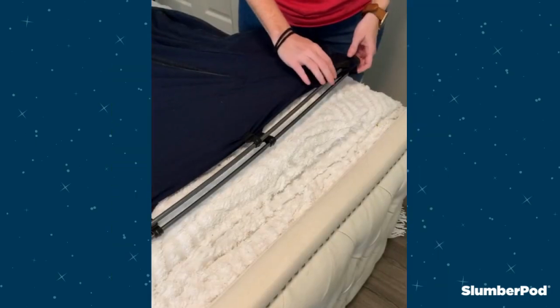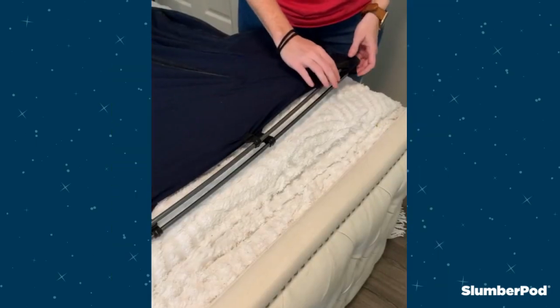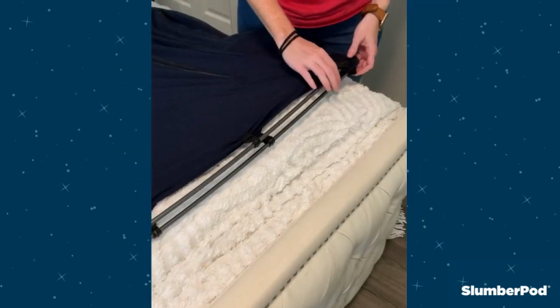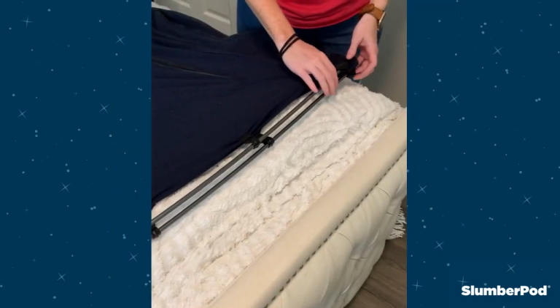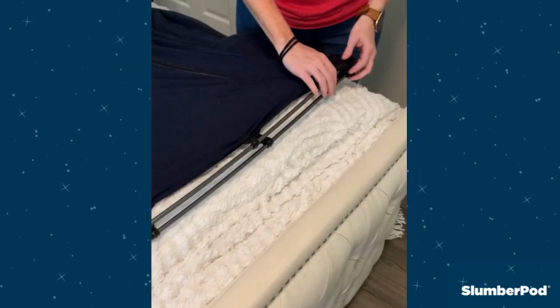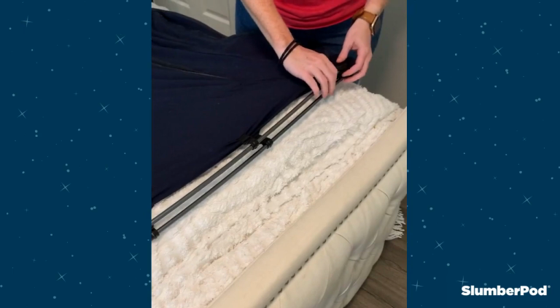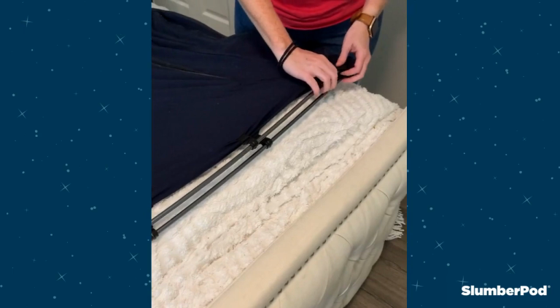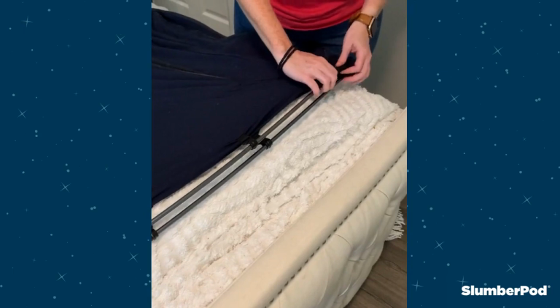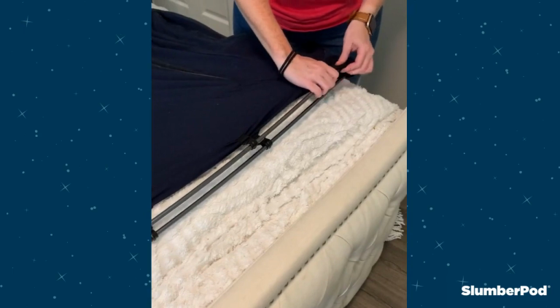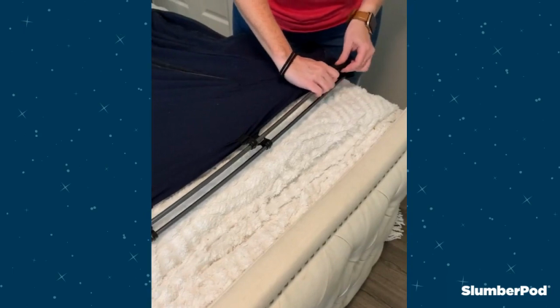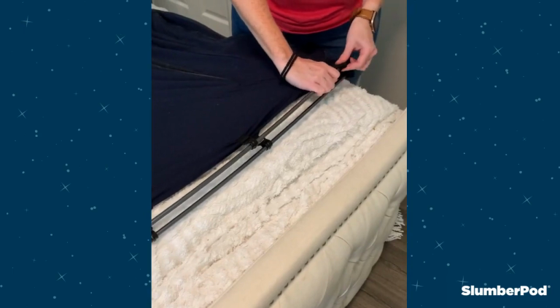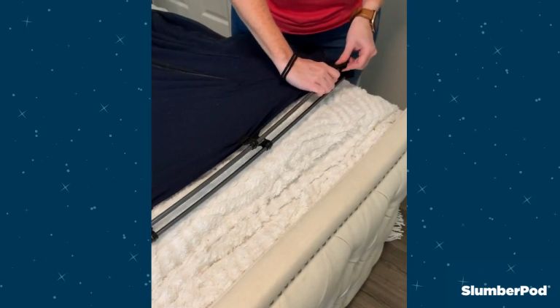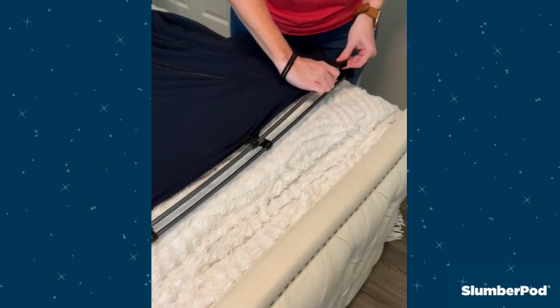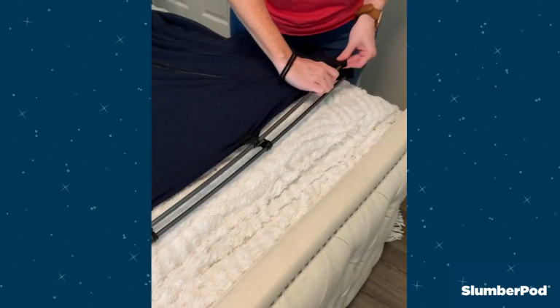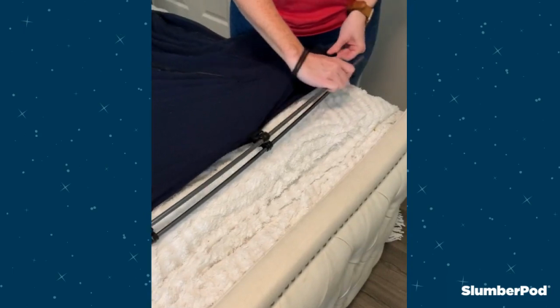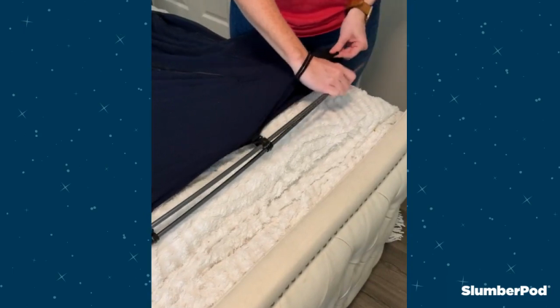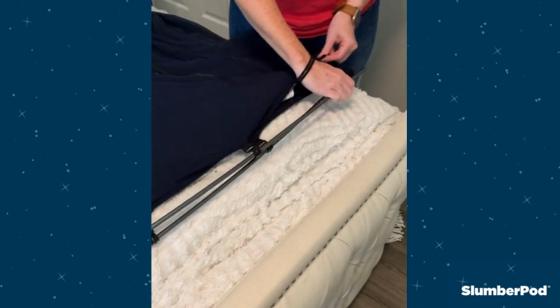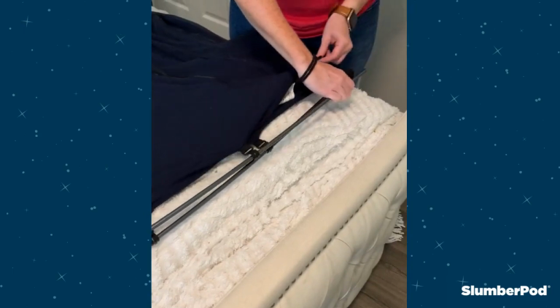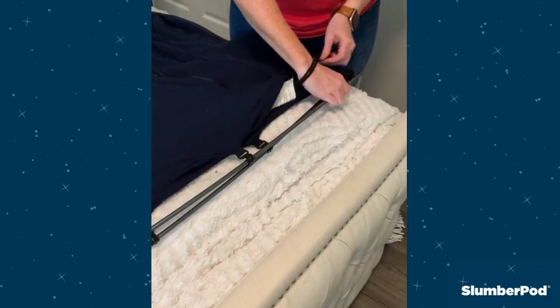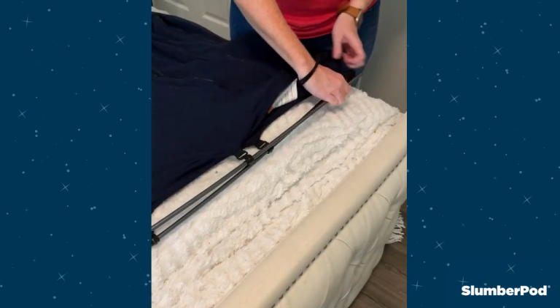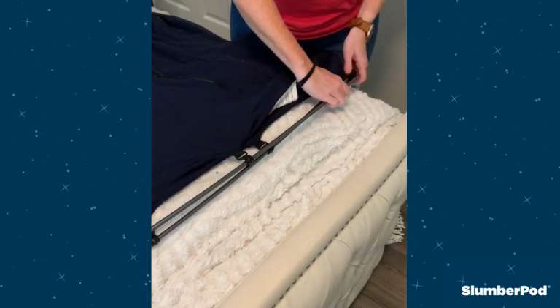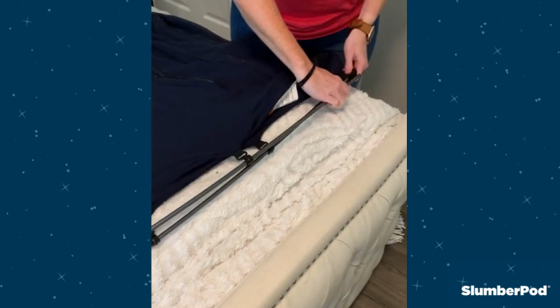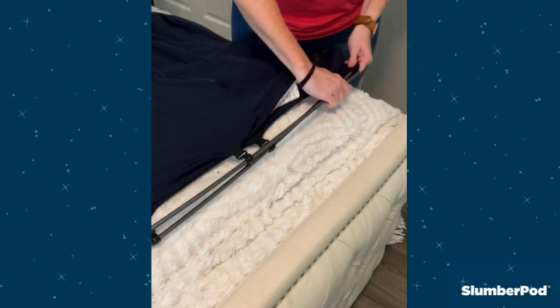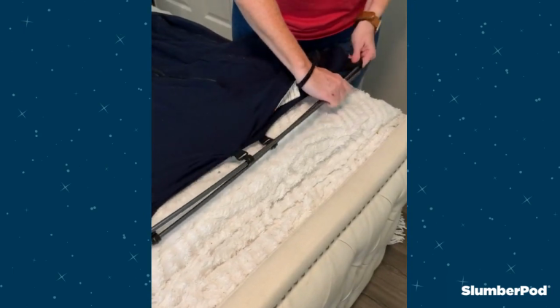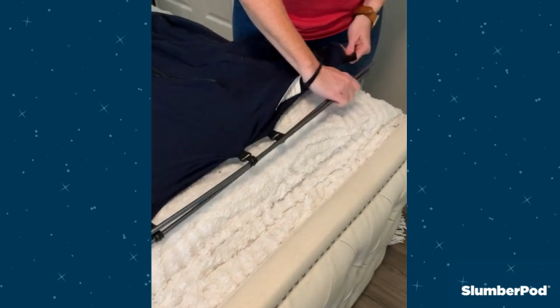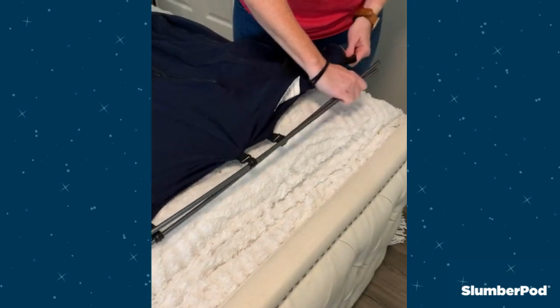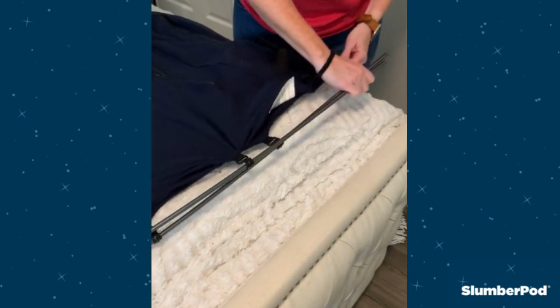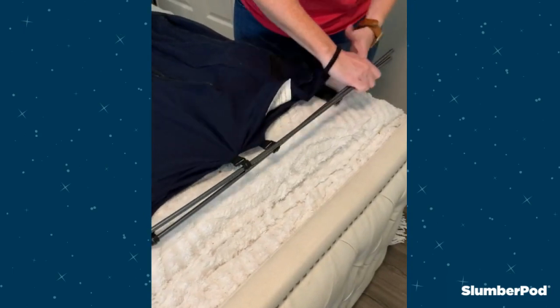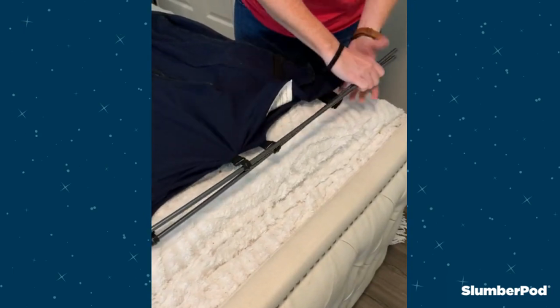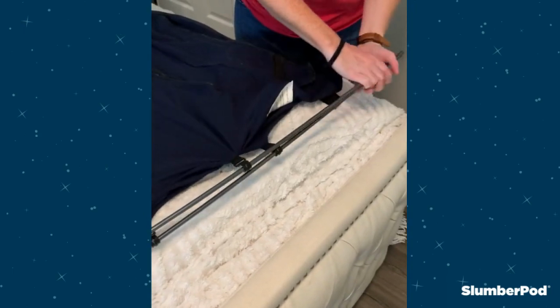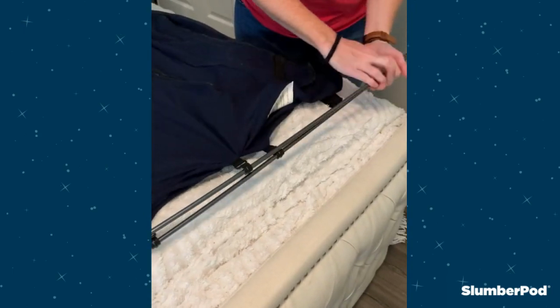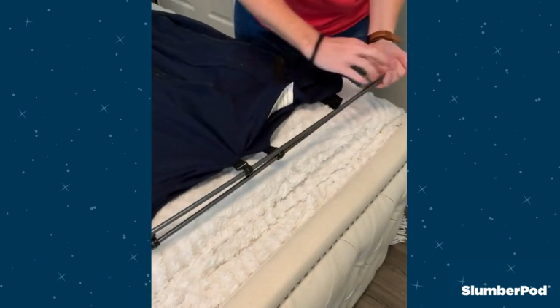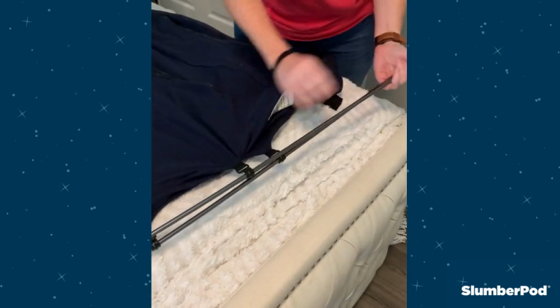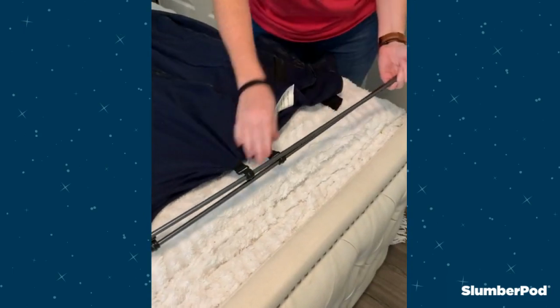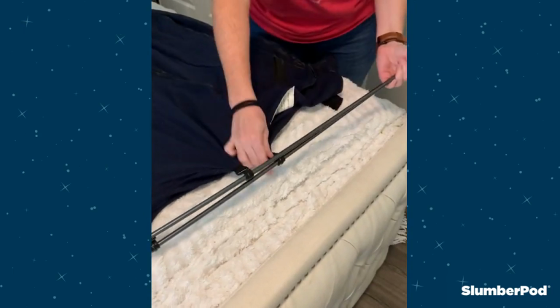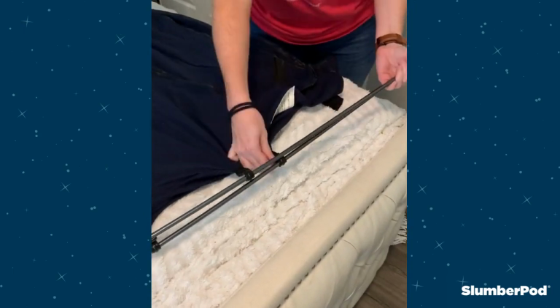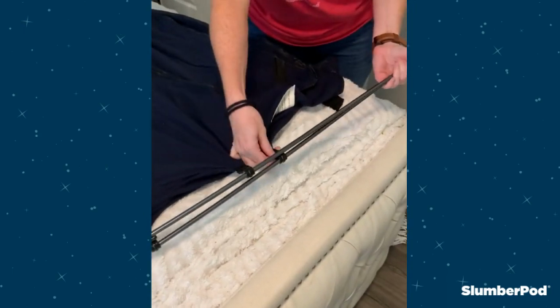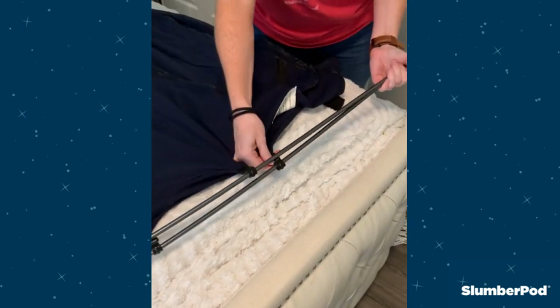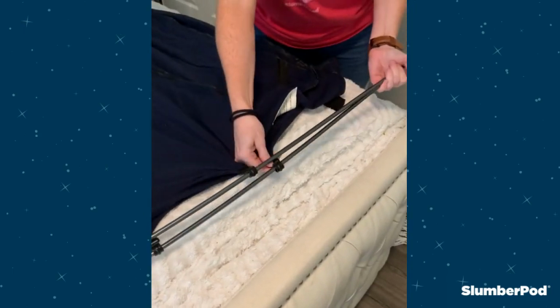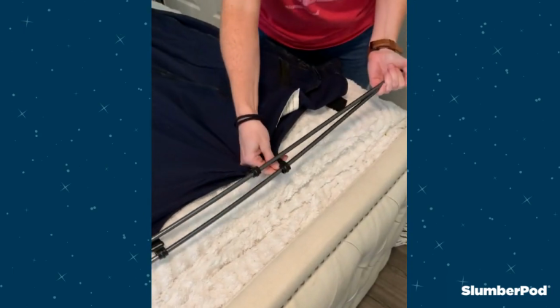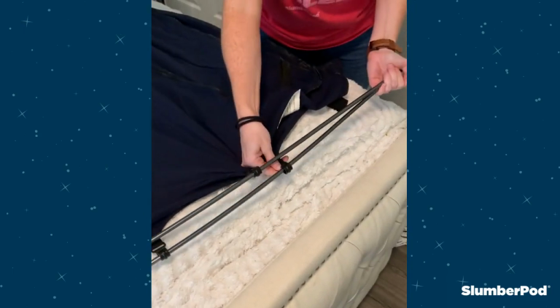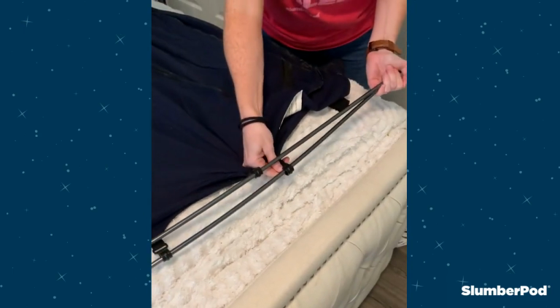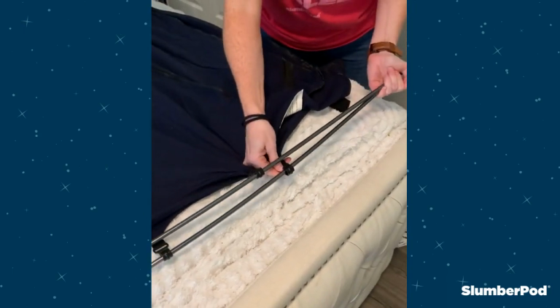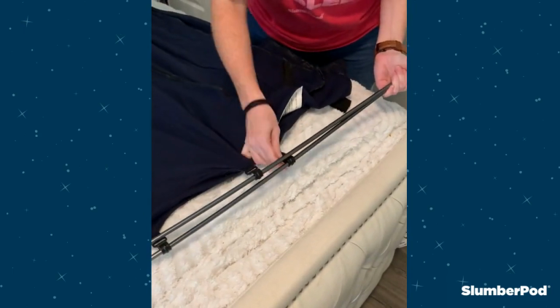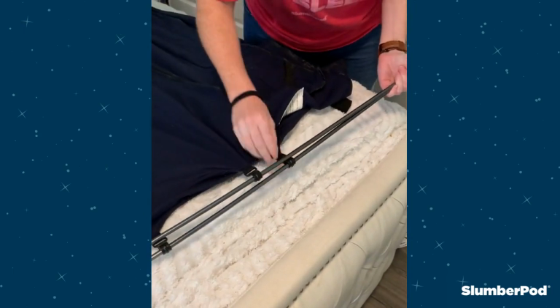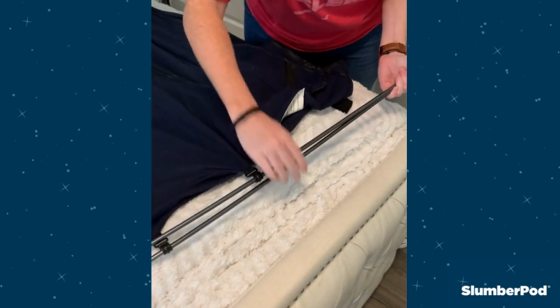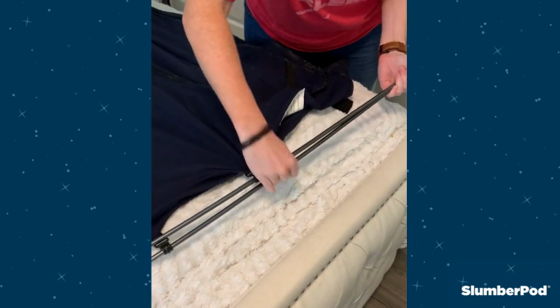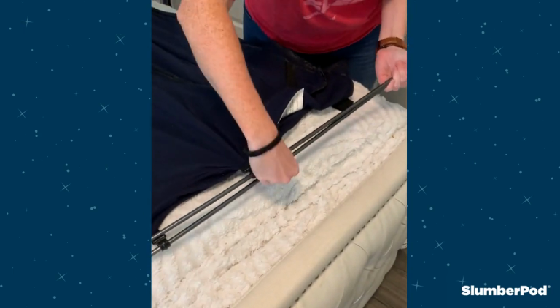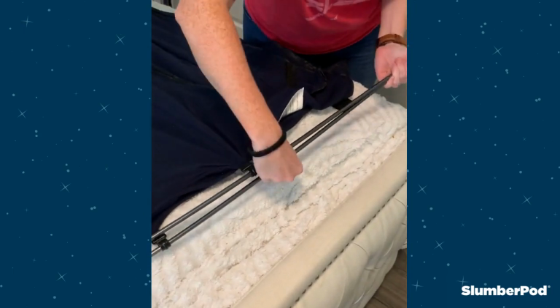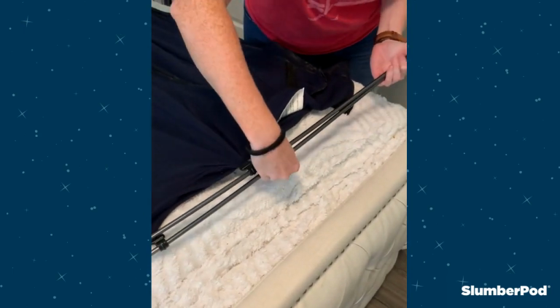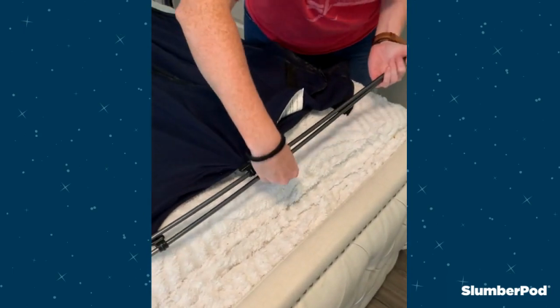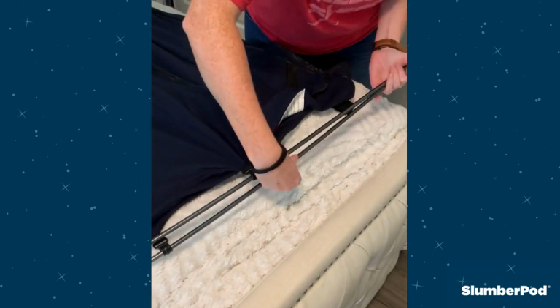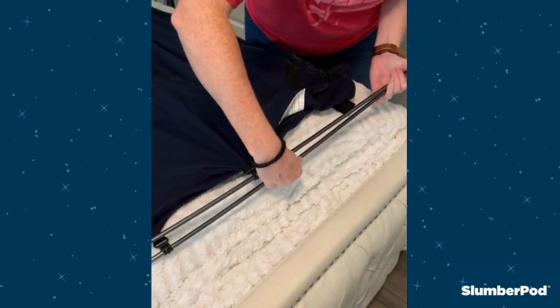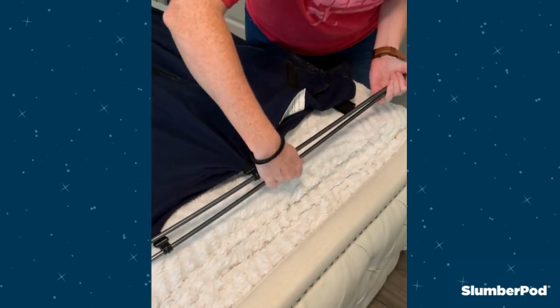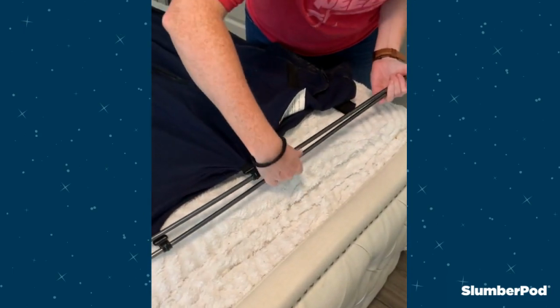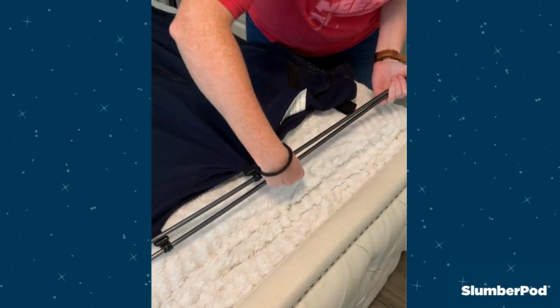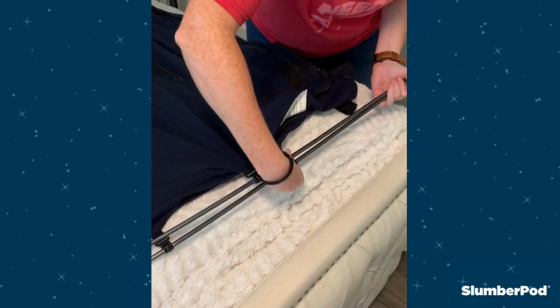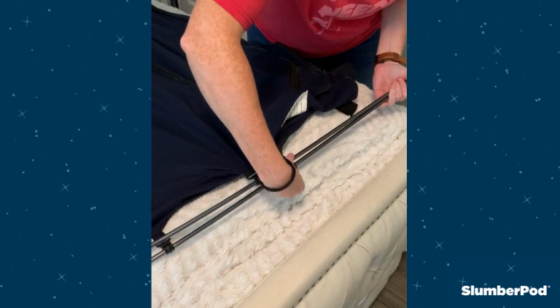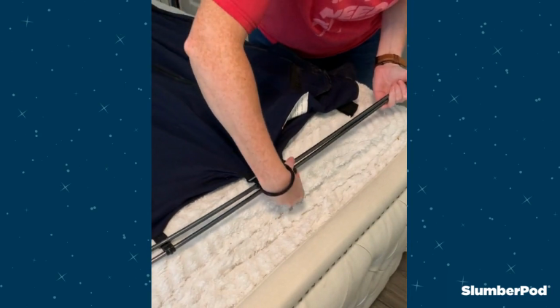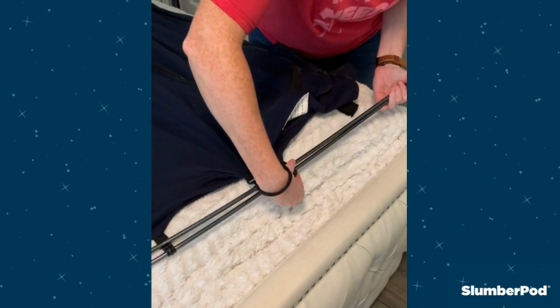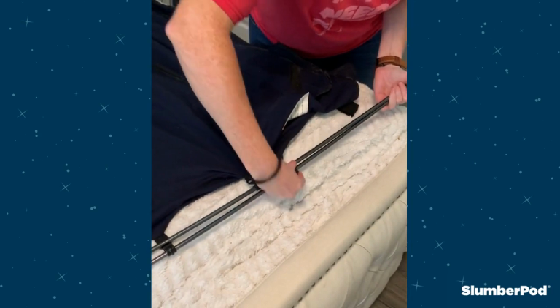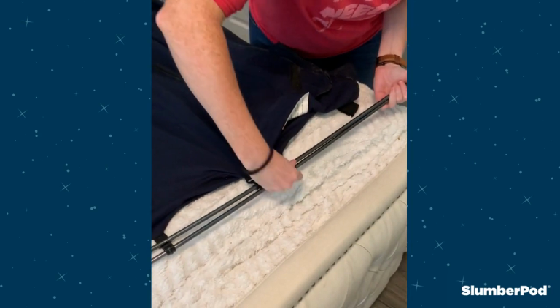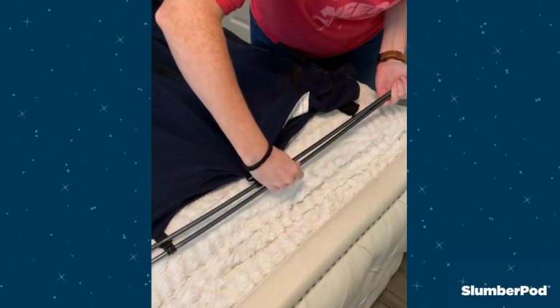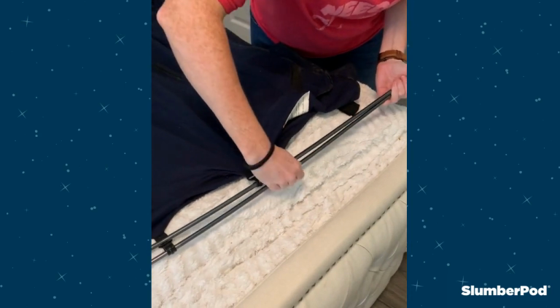While keeping both poles together, undo the poles from the bottom and unhook the pole clasps on one side.